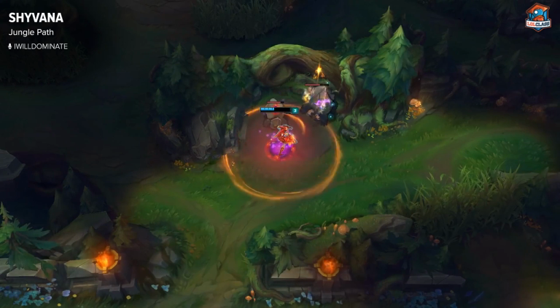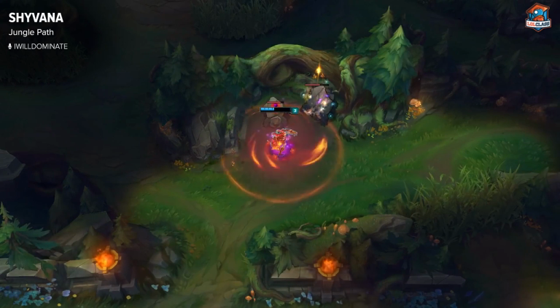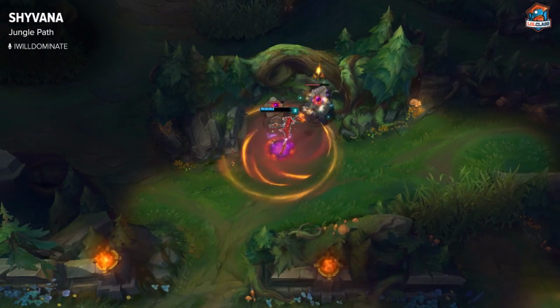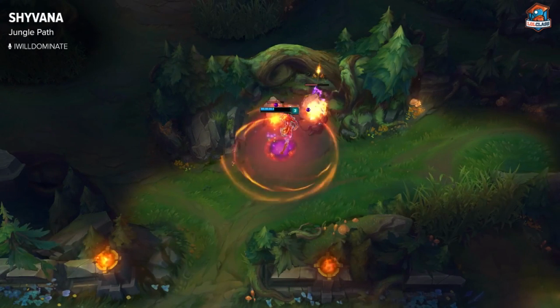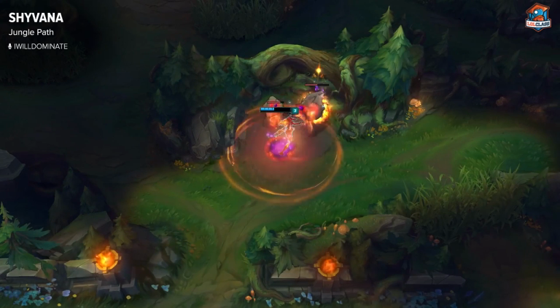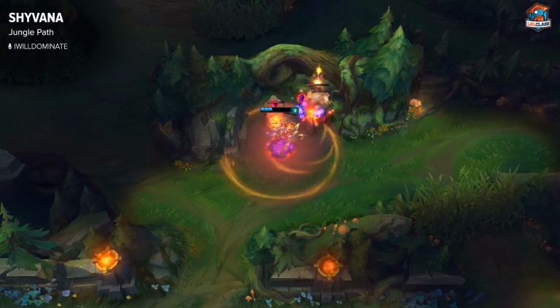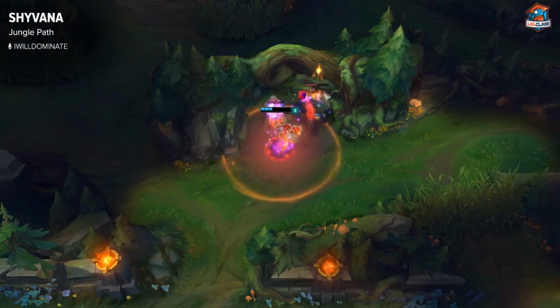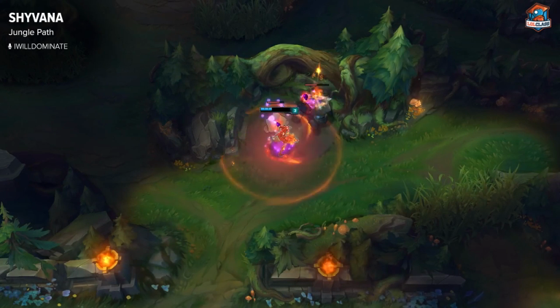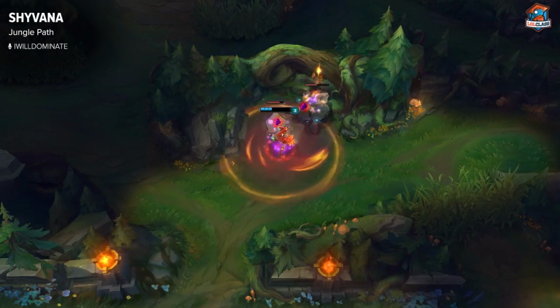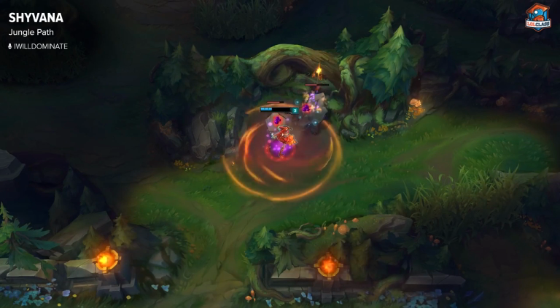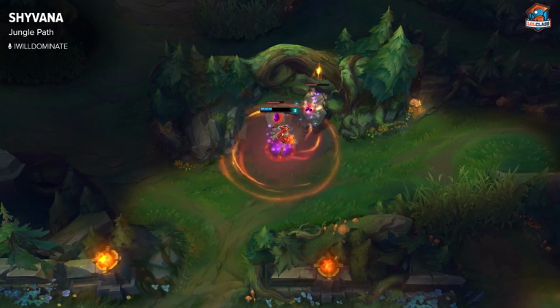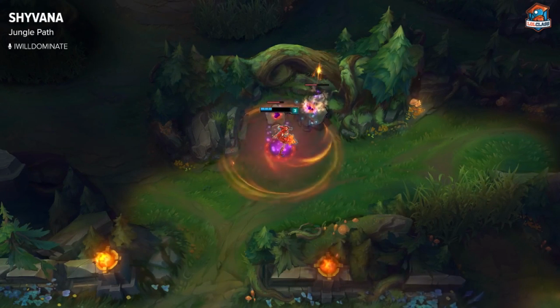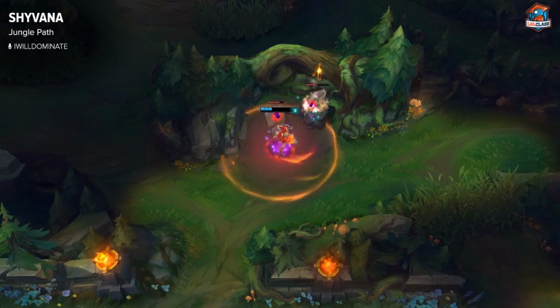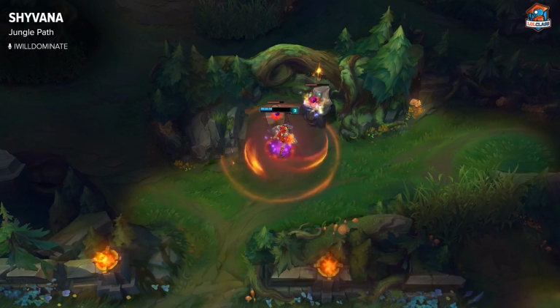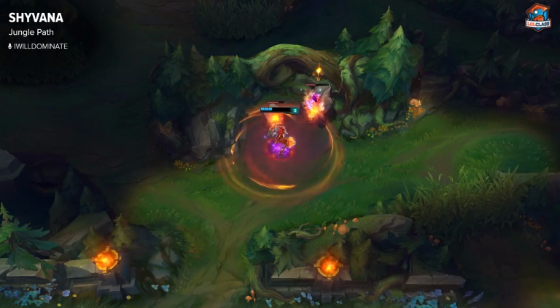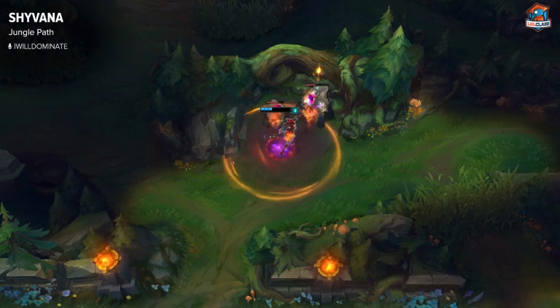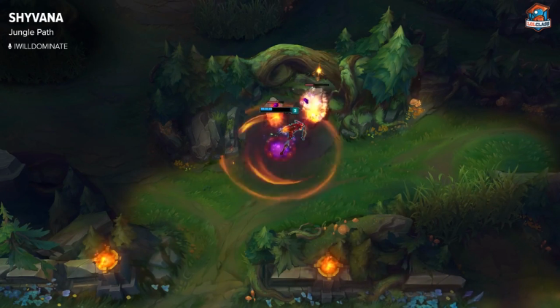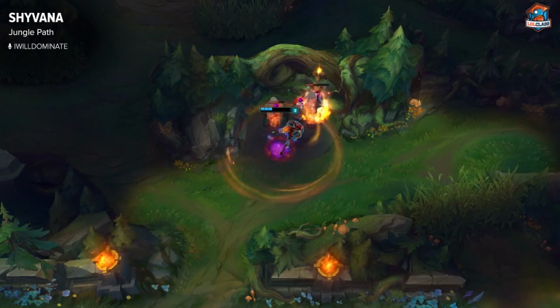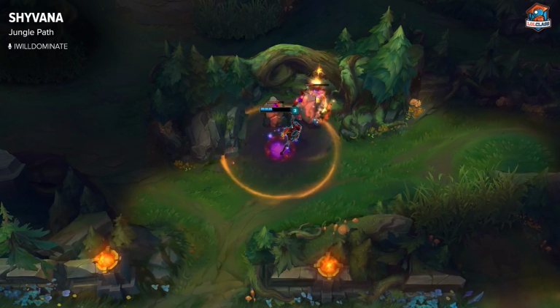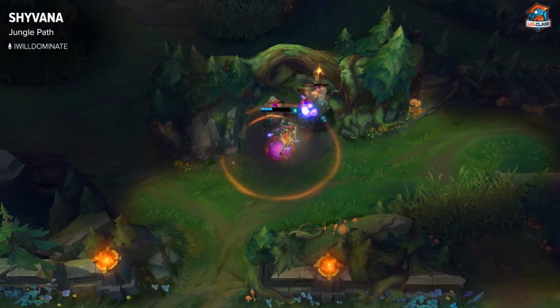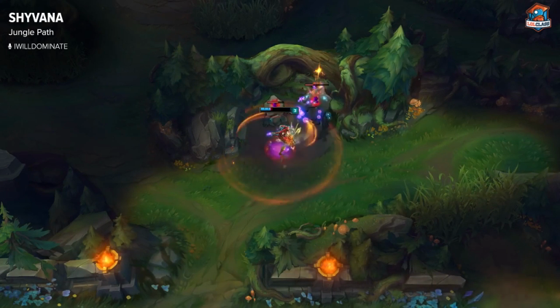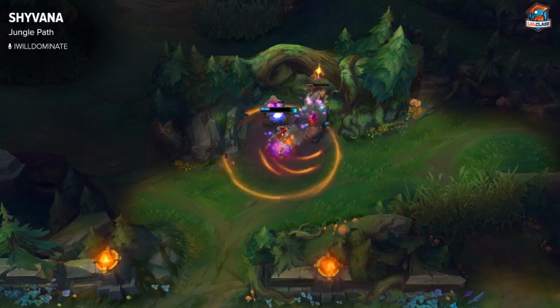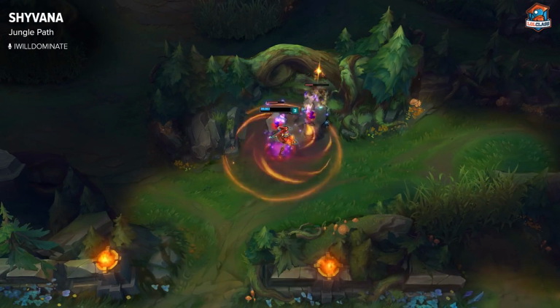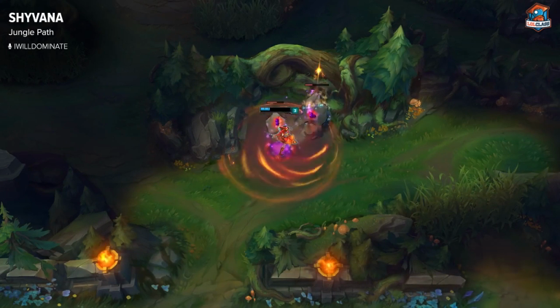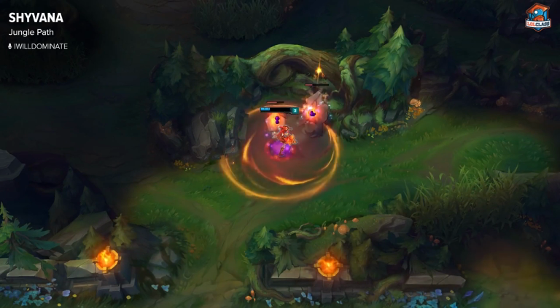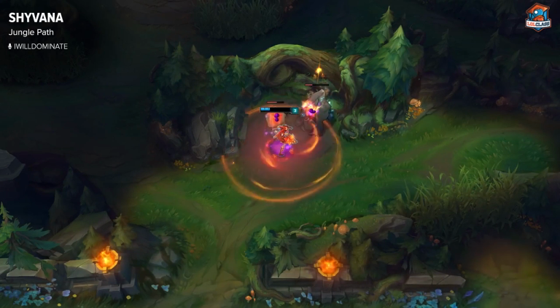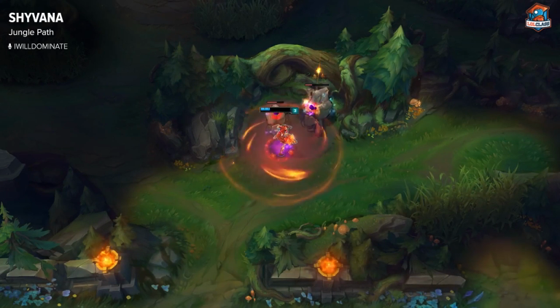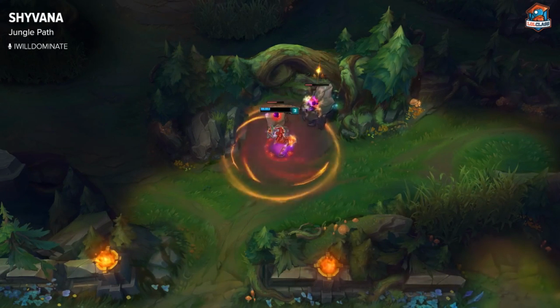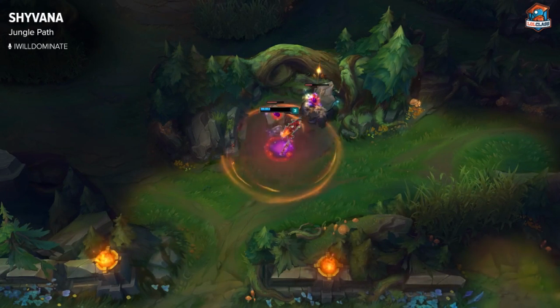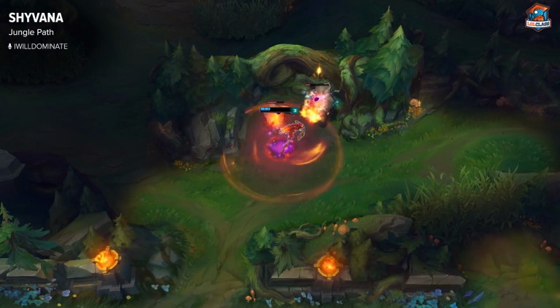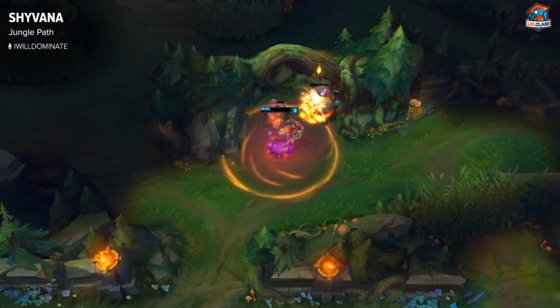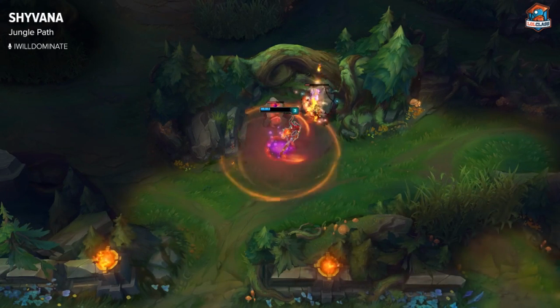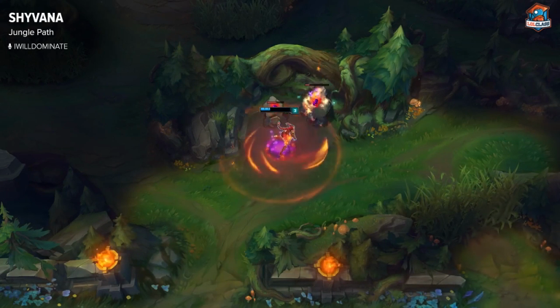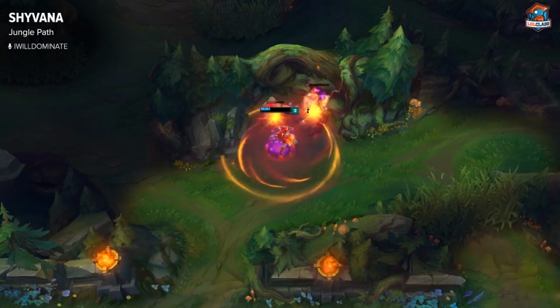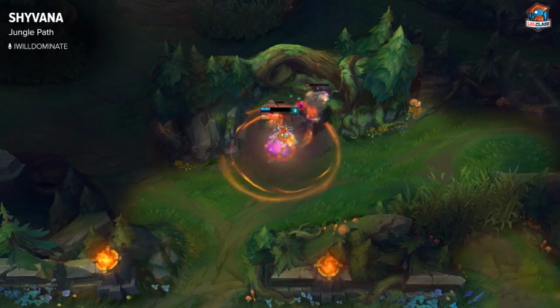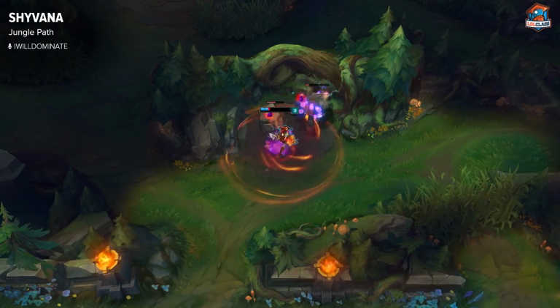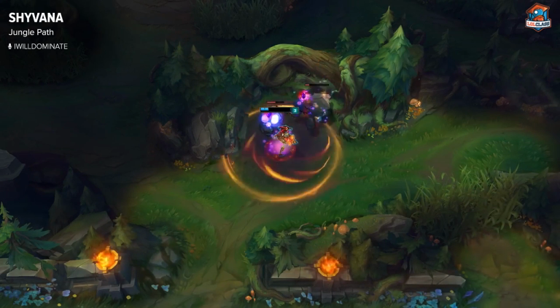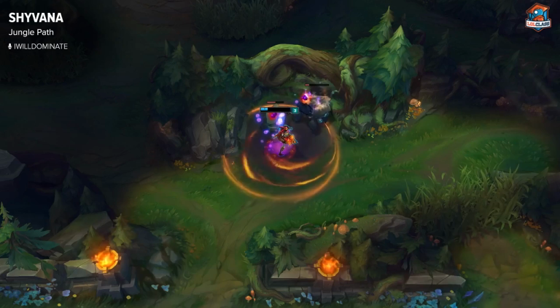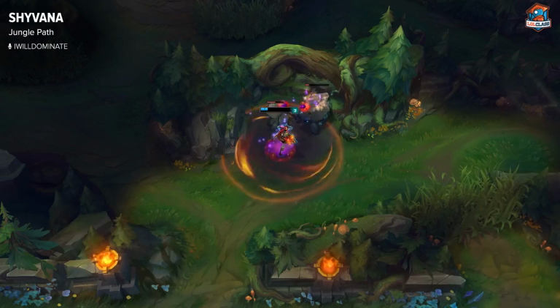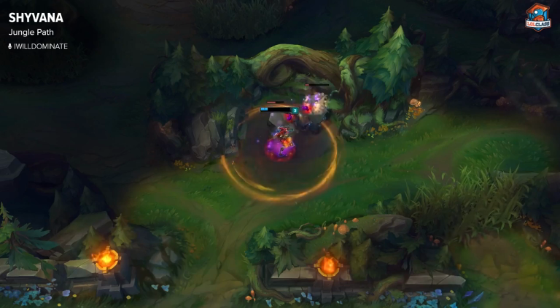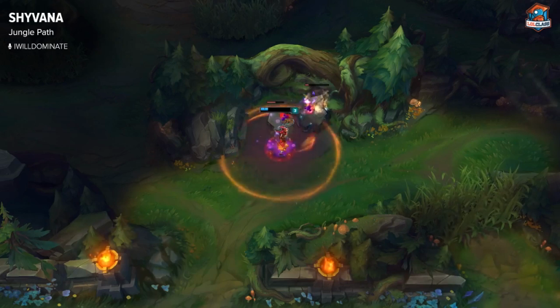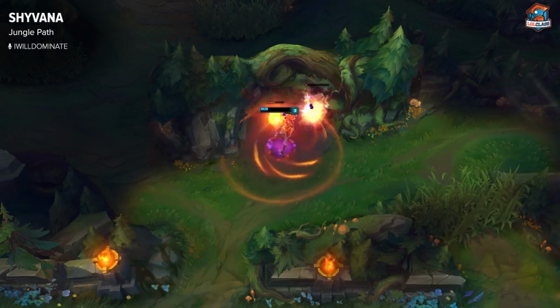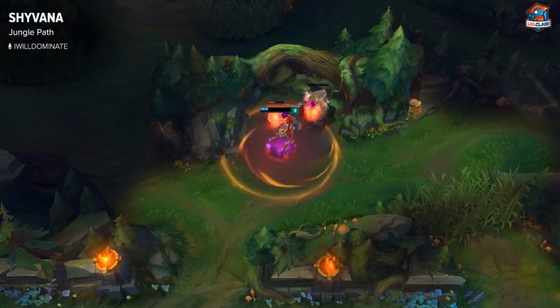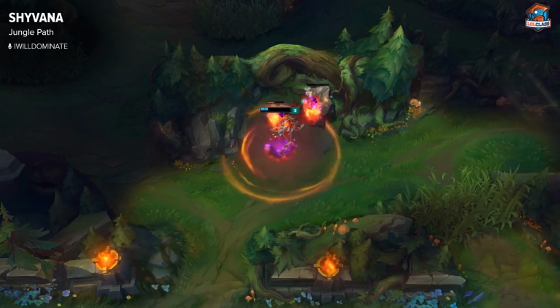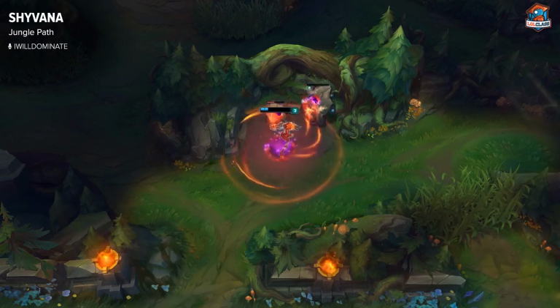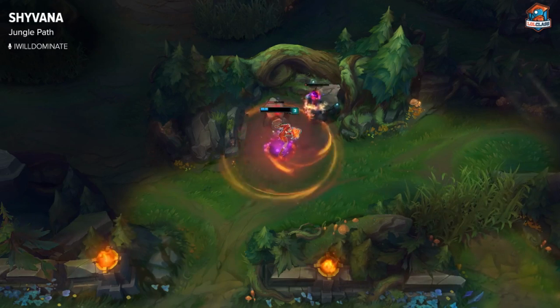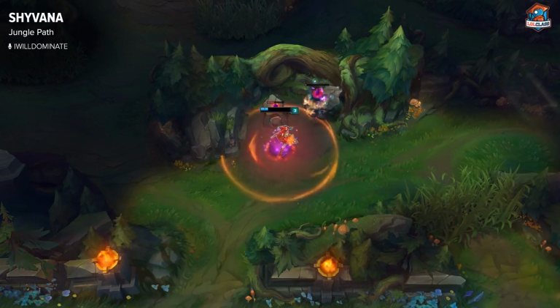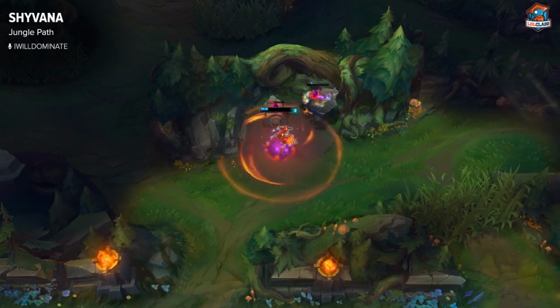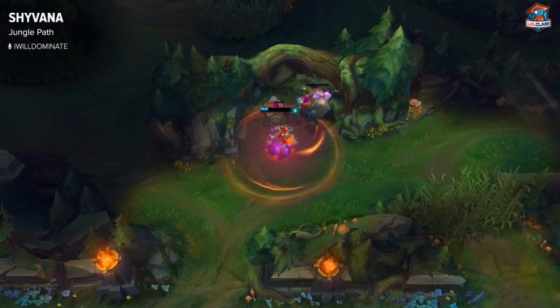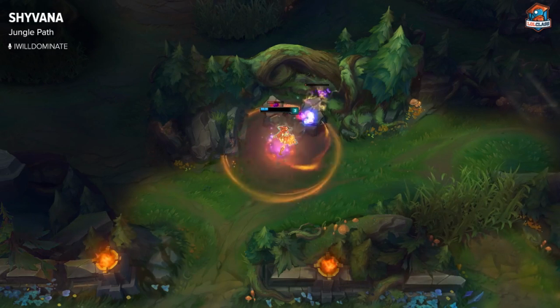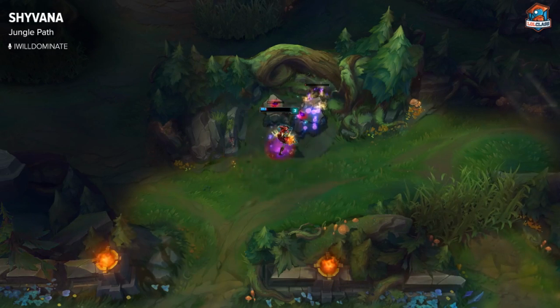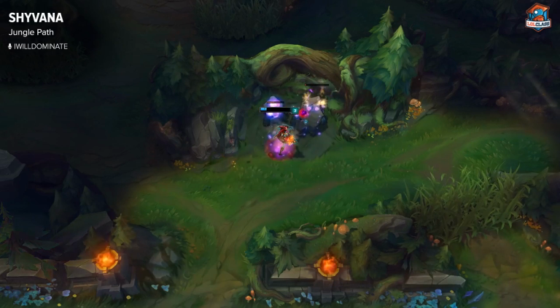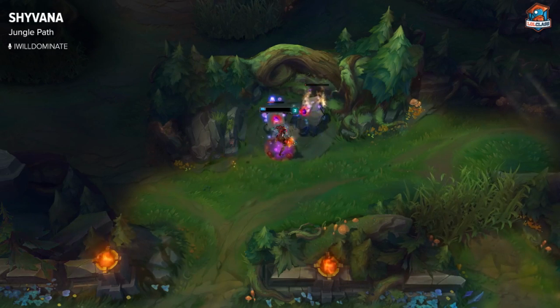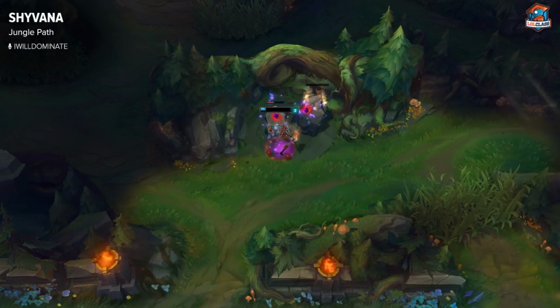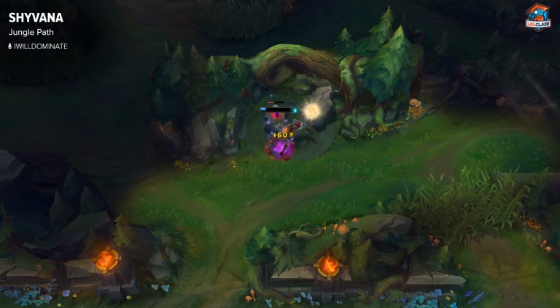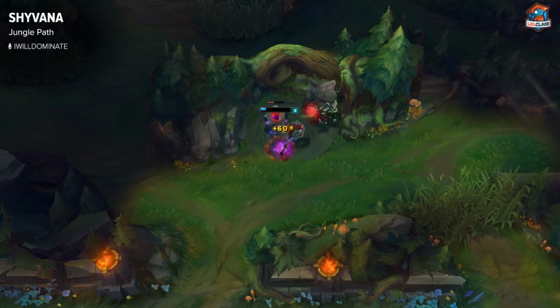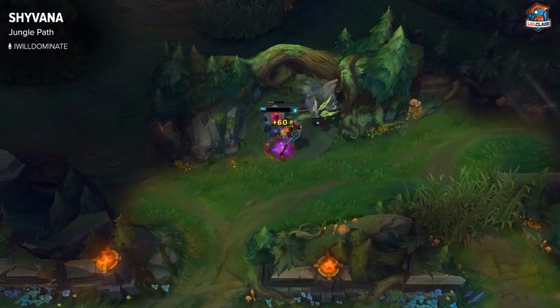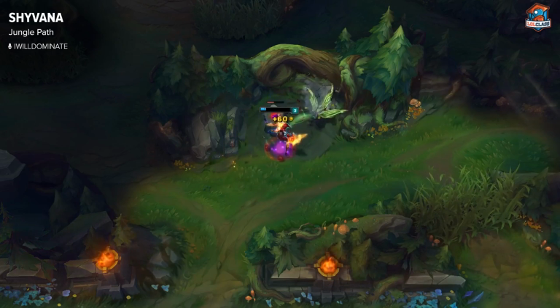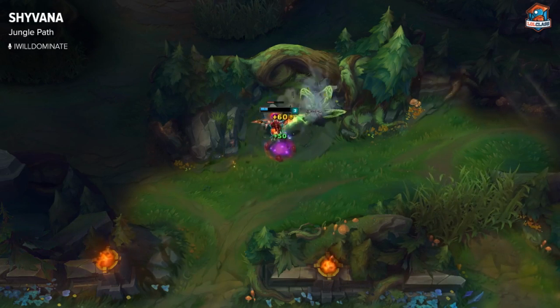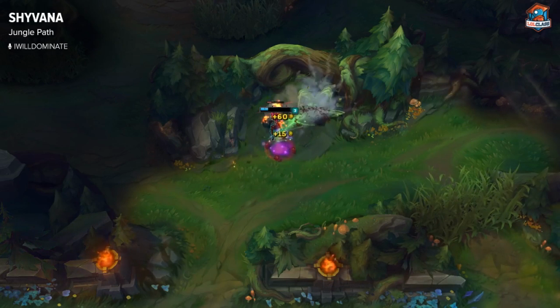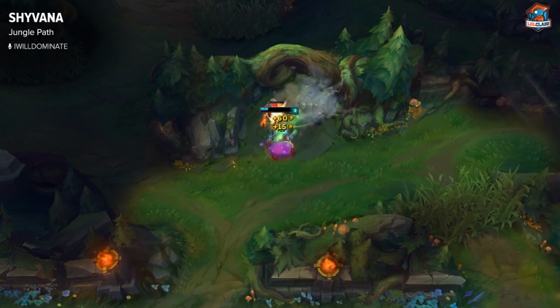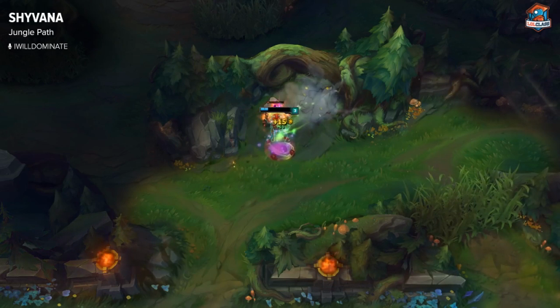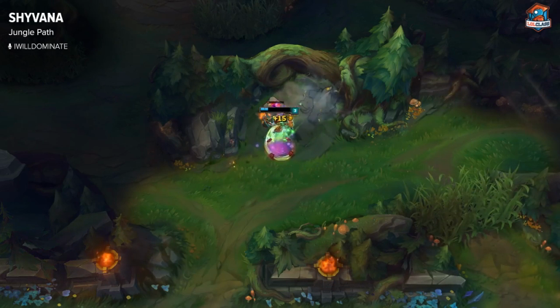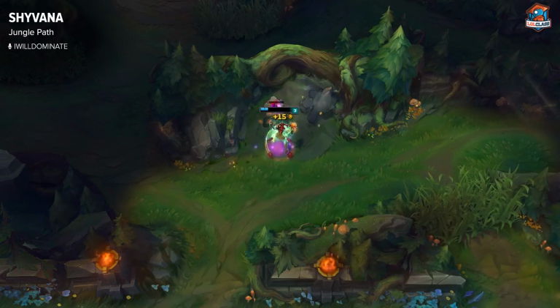Purple side is exactly the same as blue side — you start Gromp, do a full clear, then back, and do a full clear again this time including your blue buff.